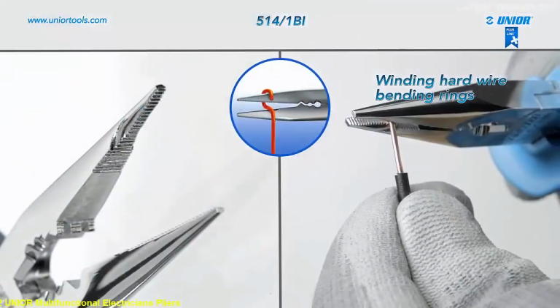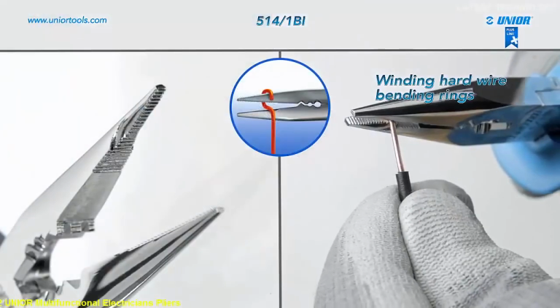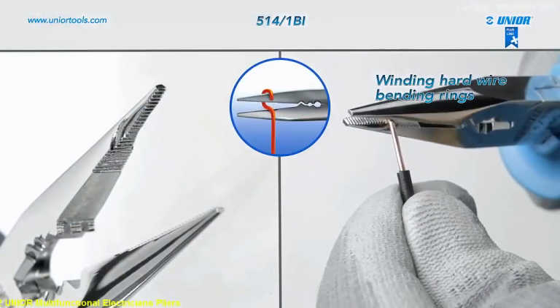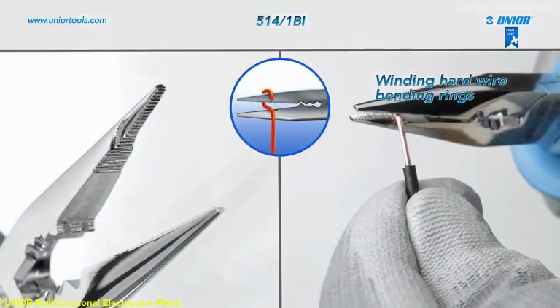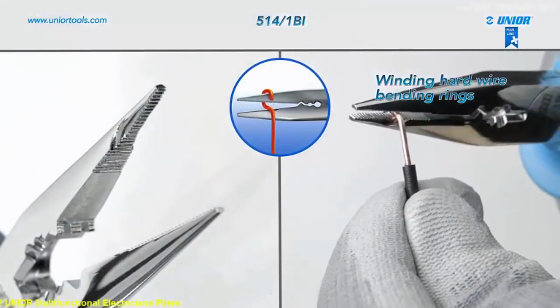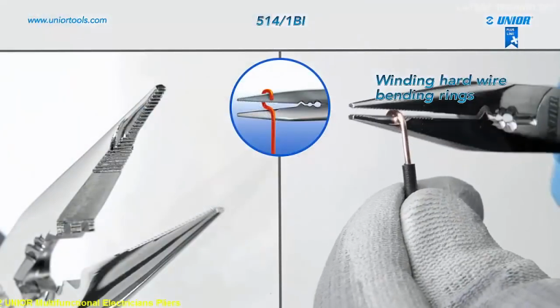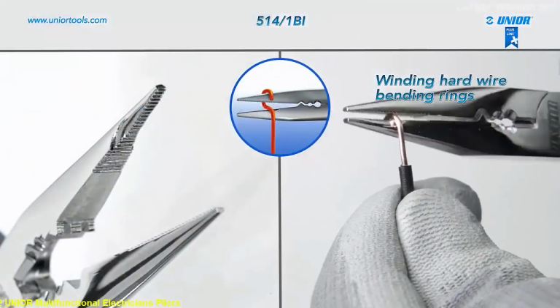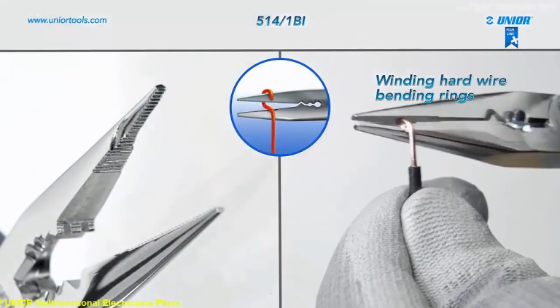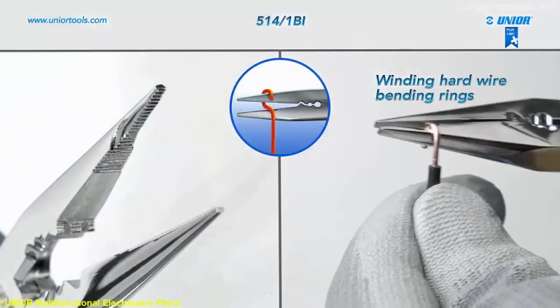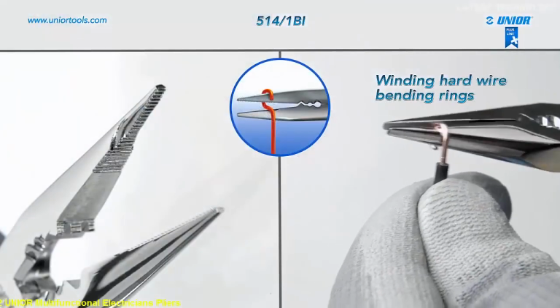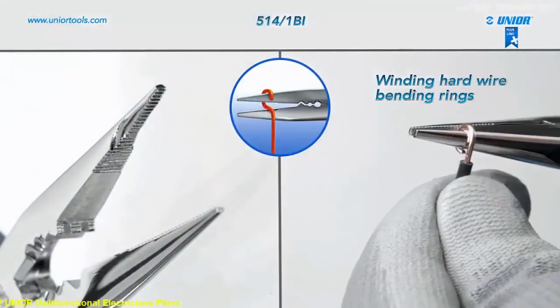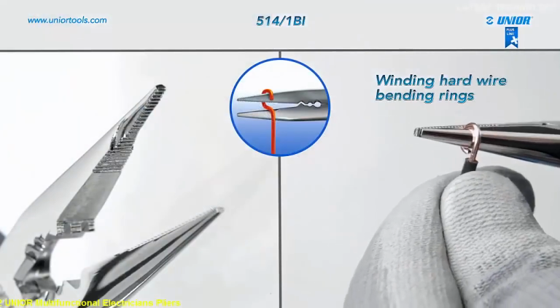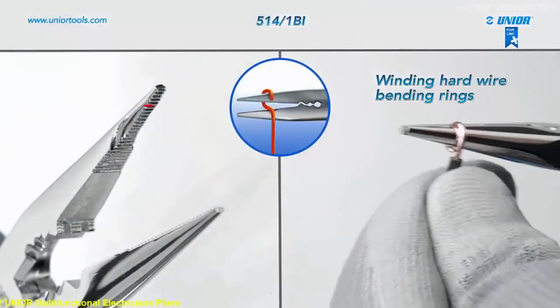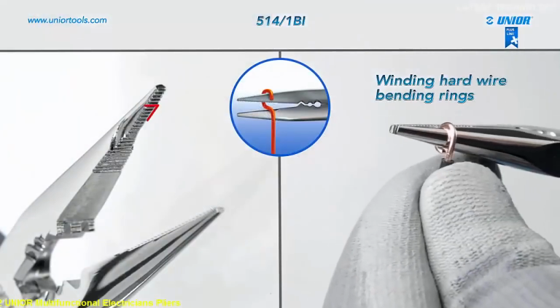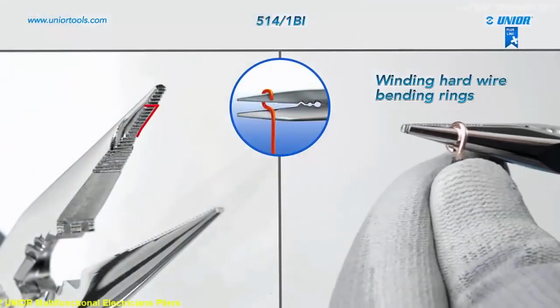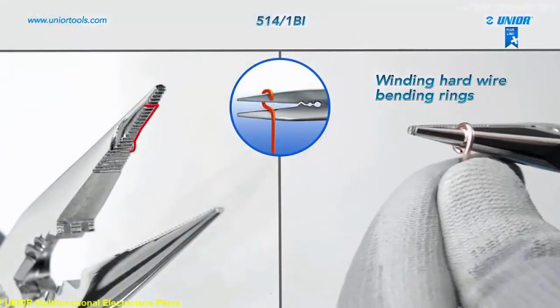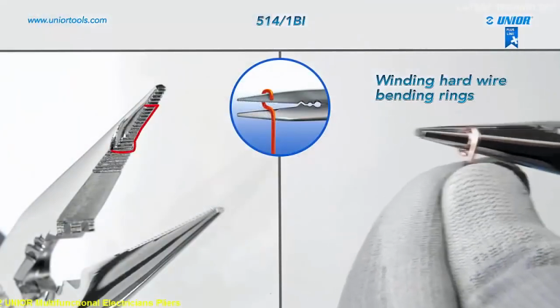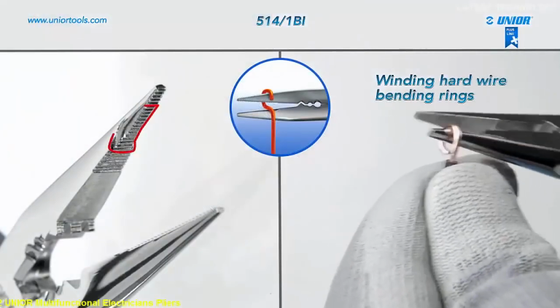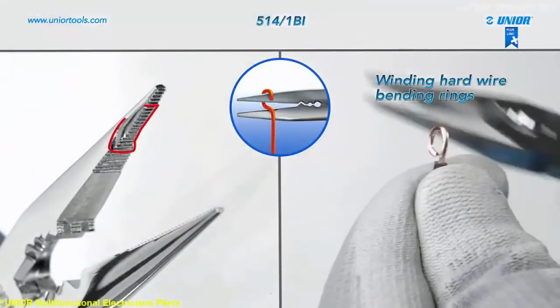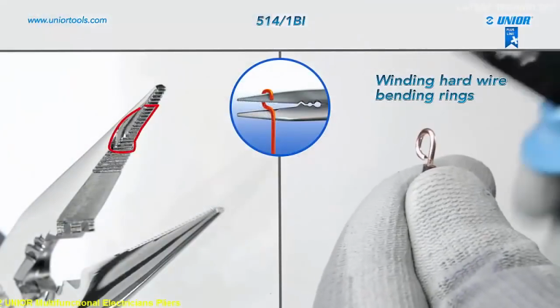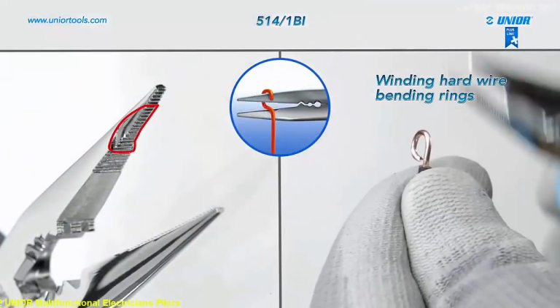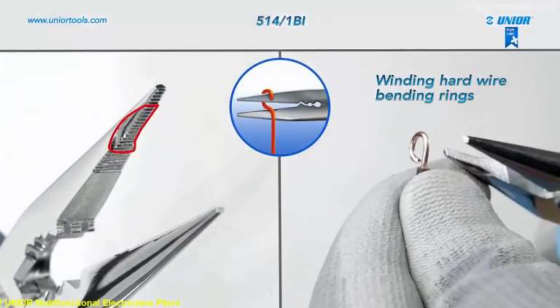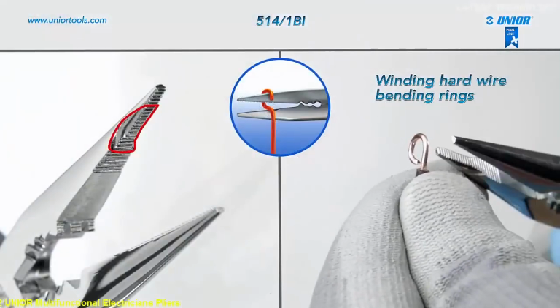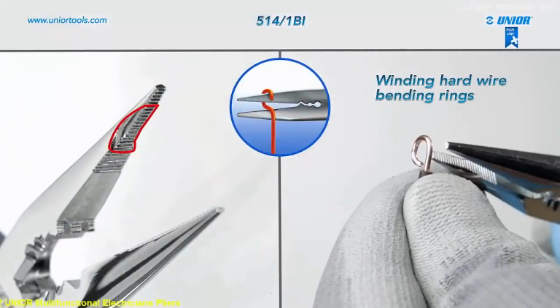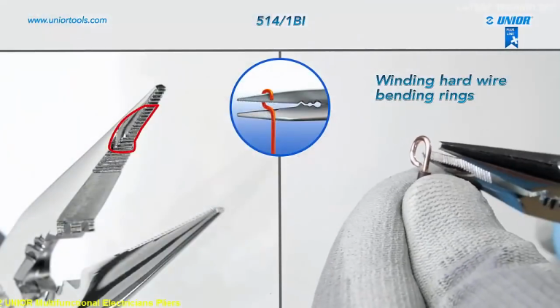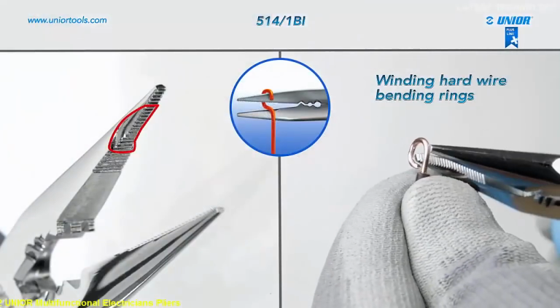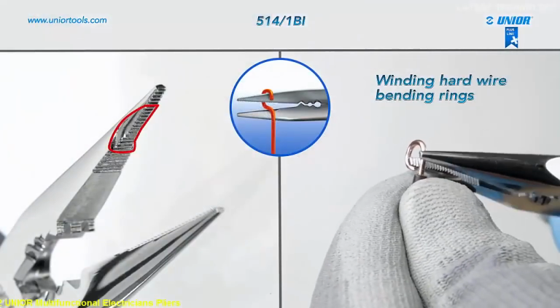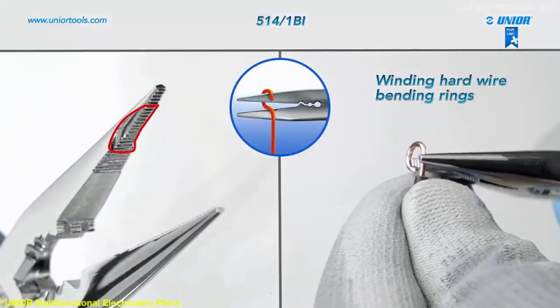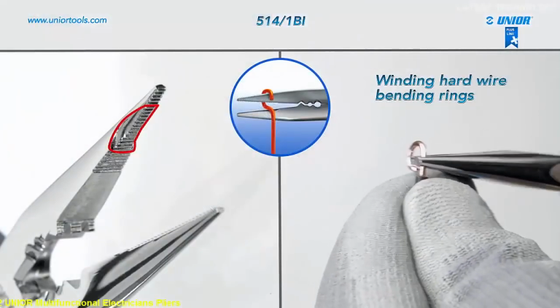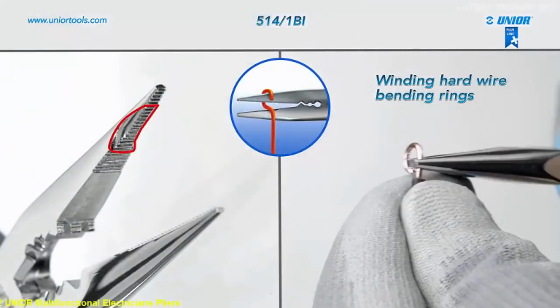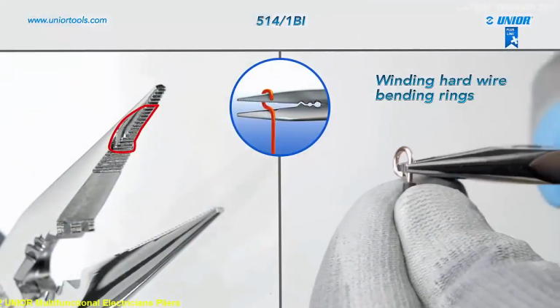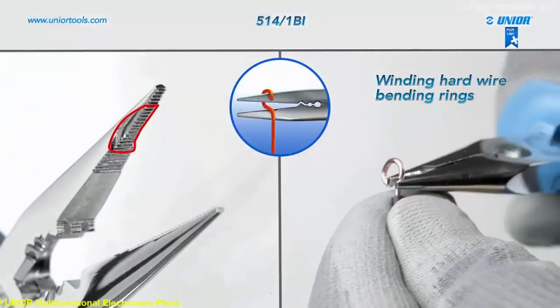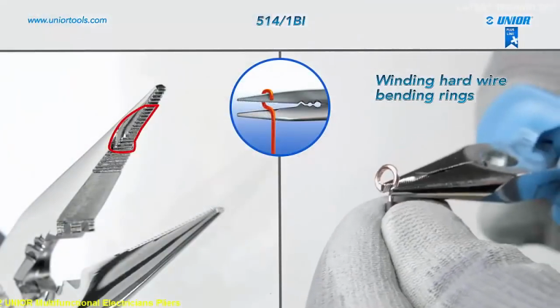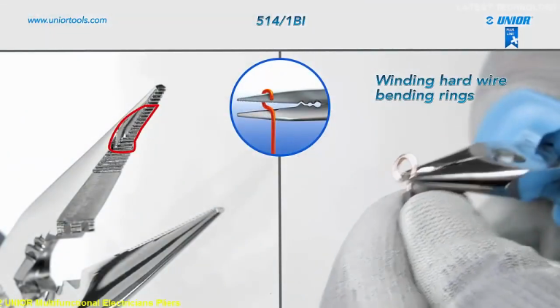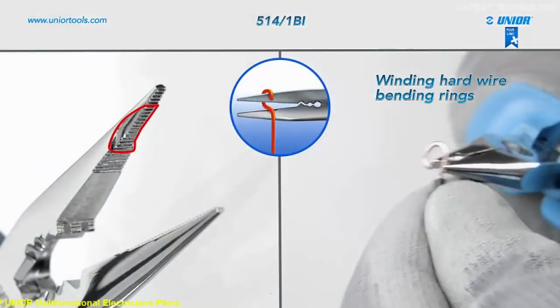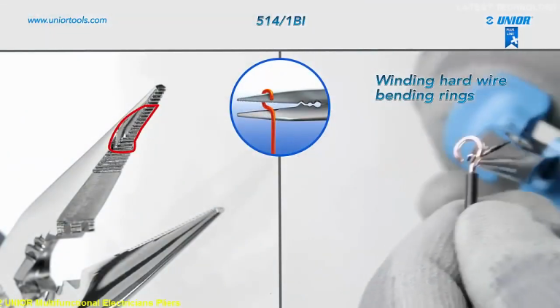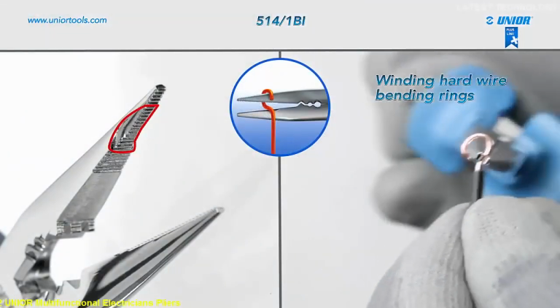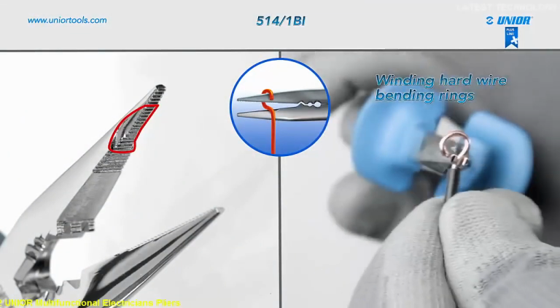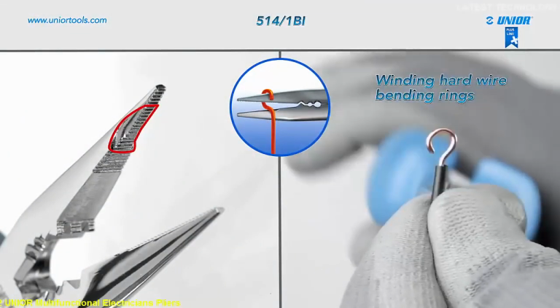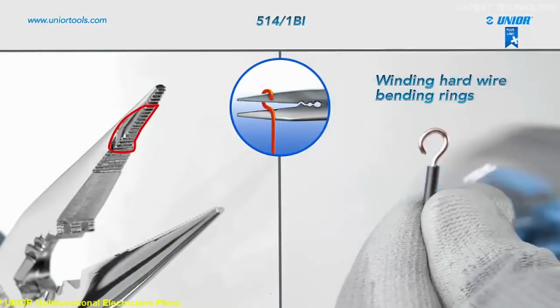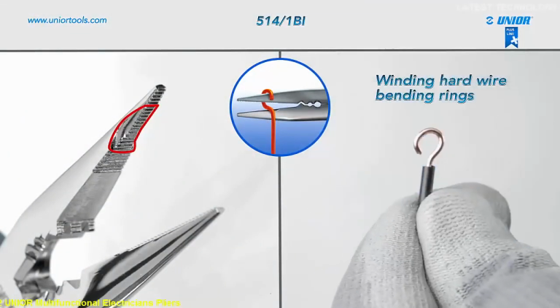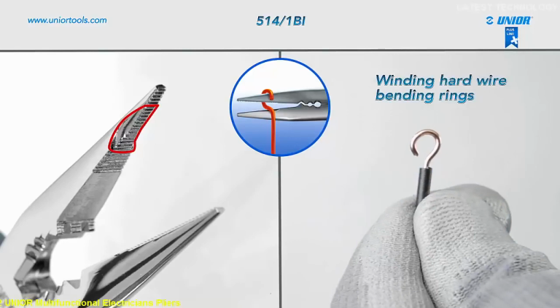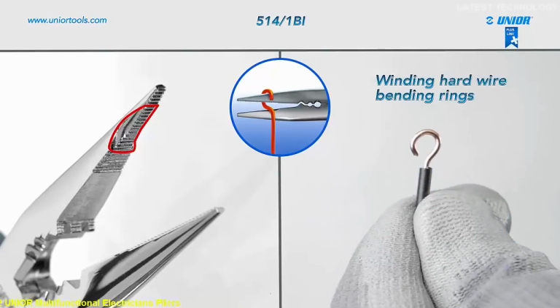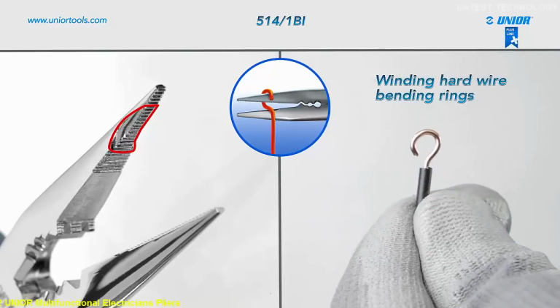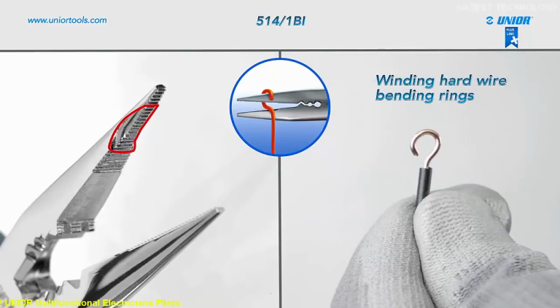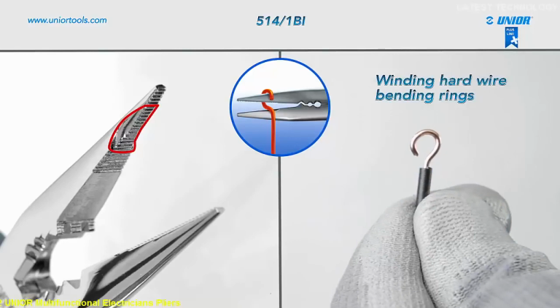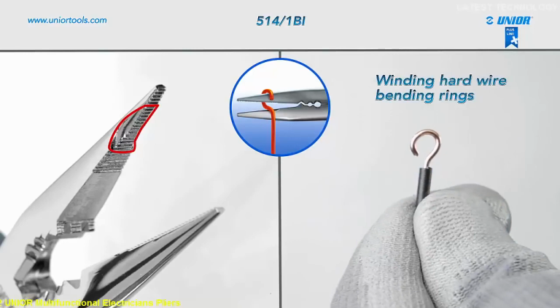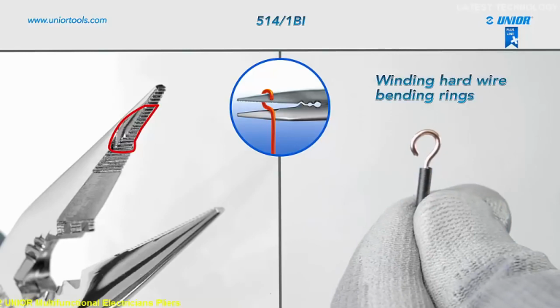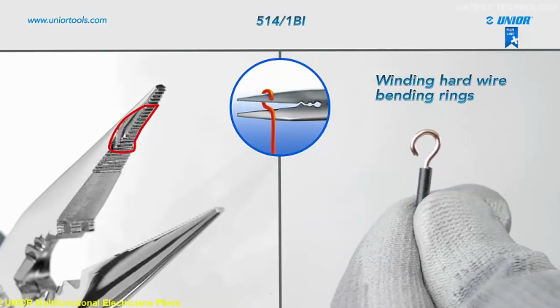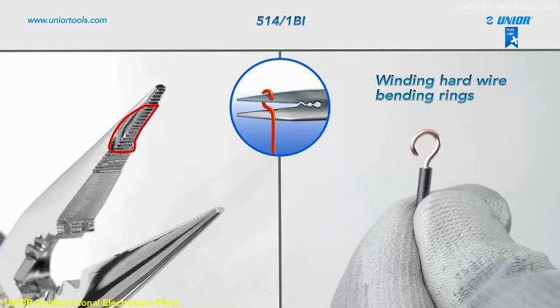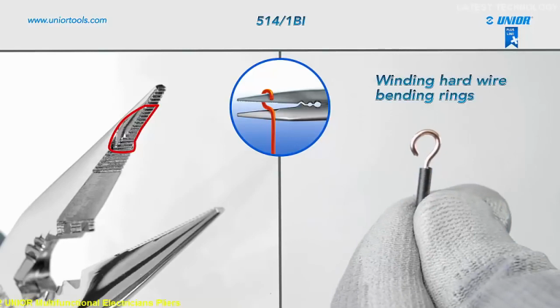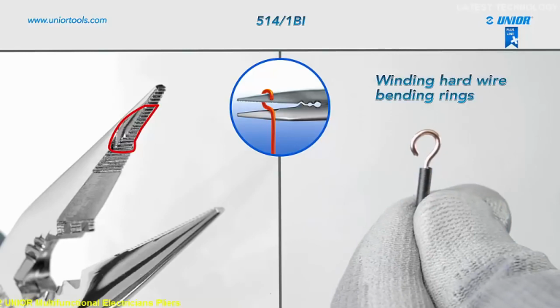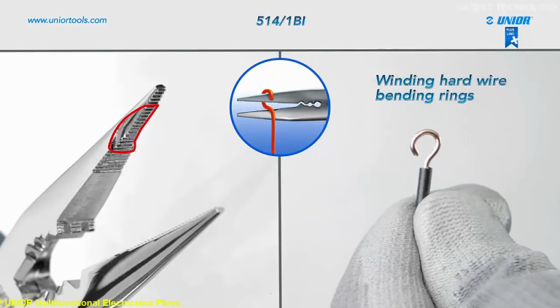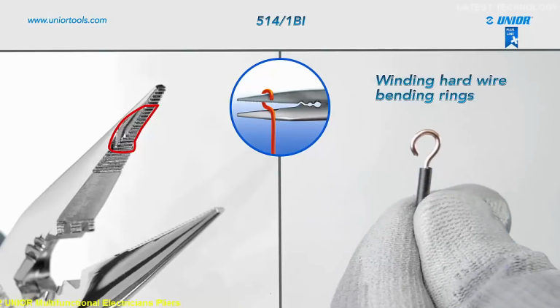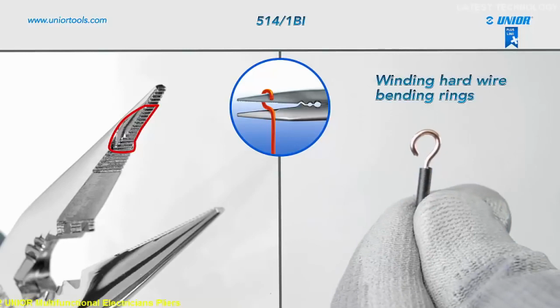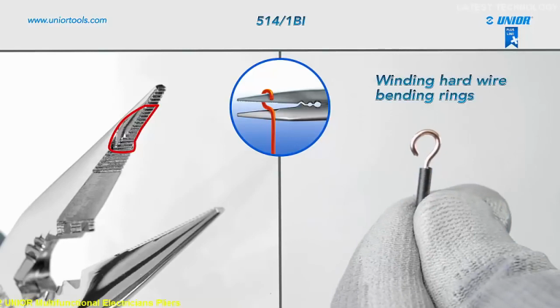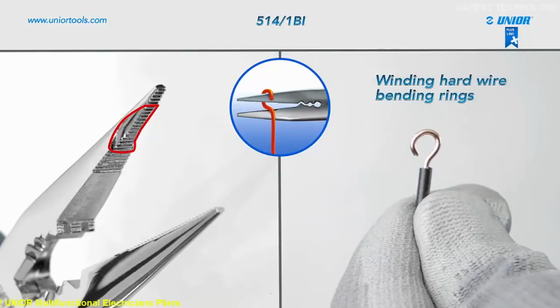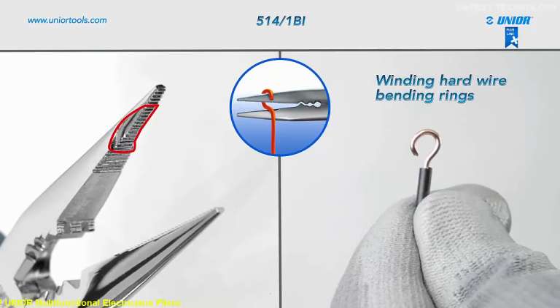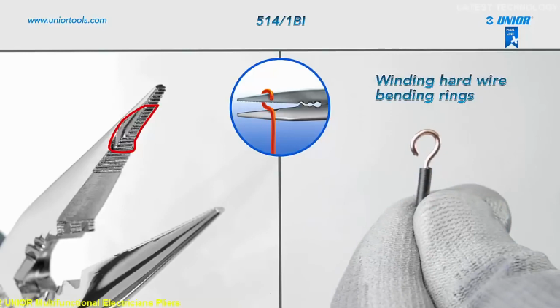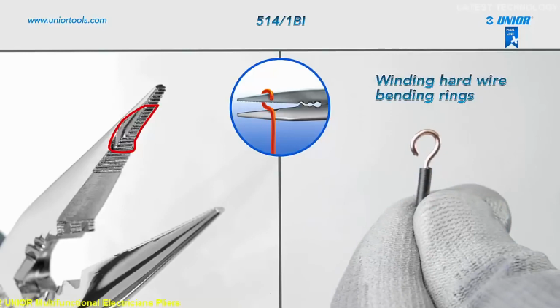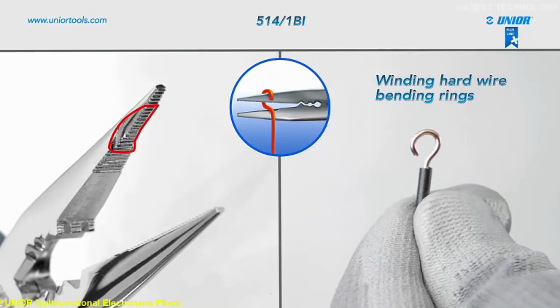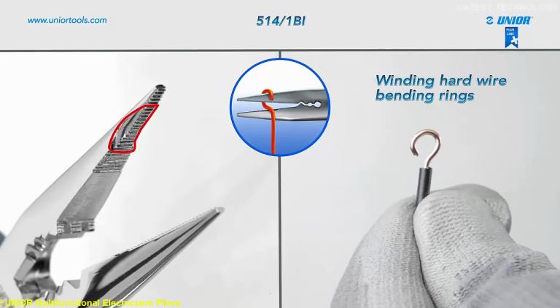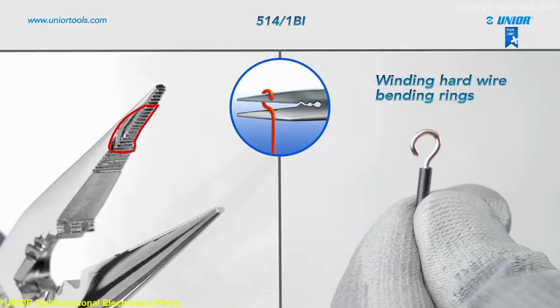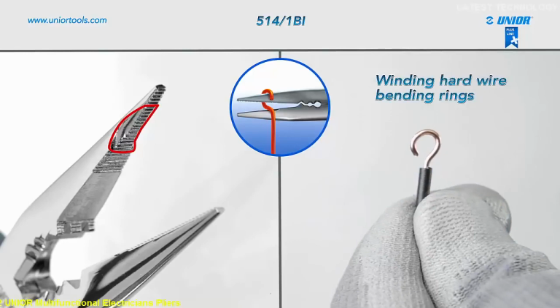You can wind hard wire and bend rings, which can be bent to the right or to the left side, as the pliers have rounding on both sides of the one jaw.